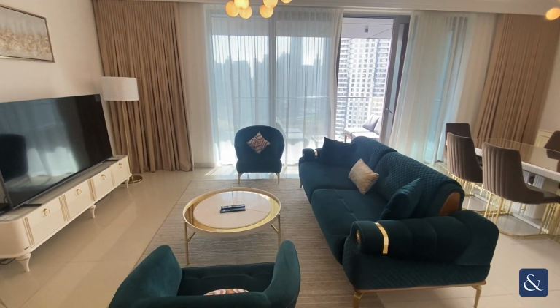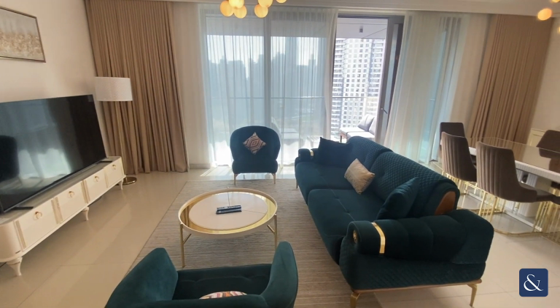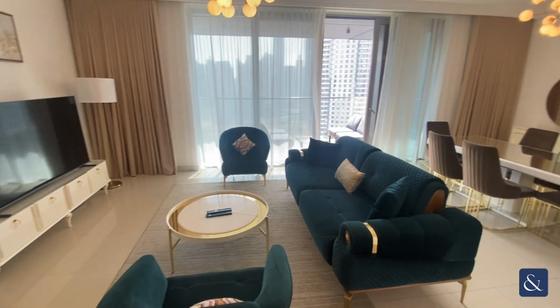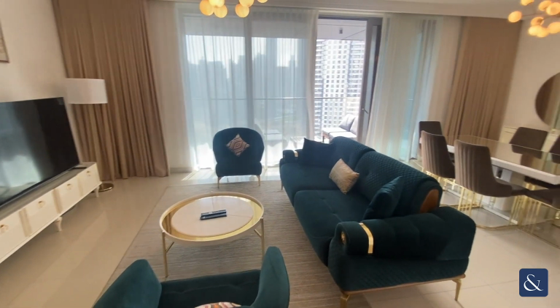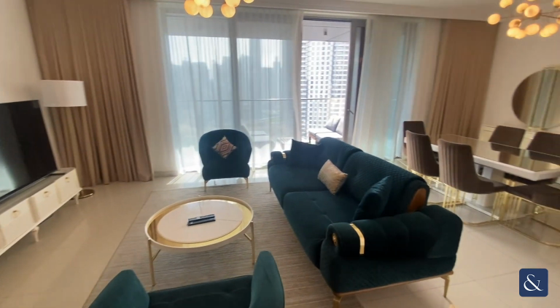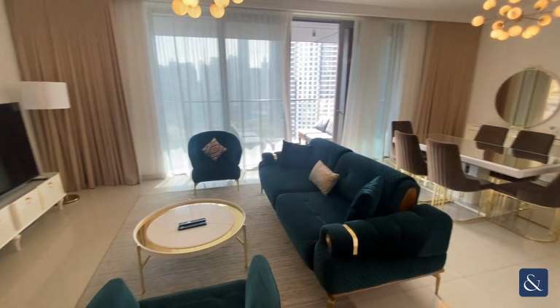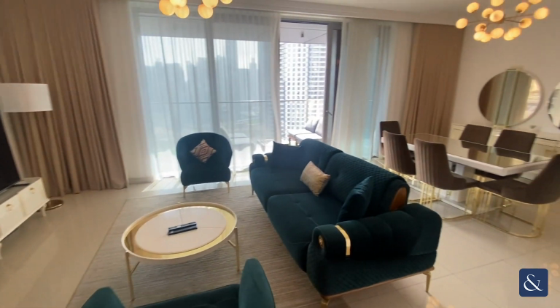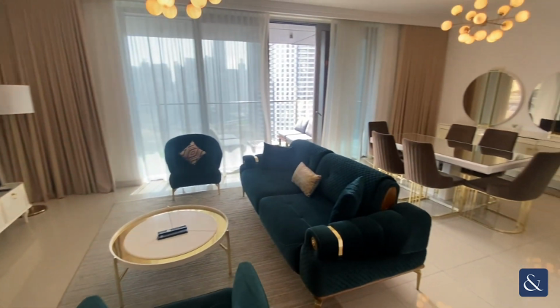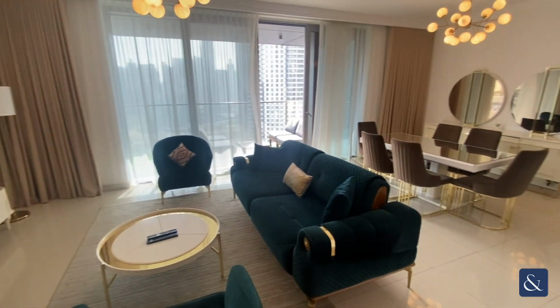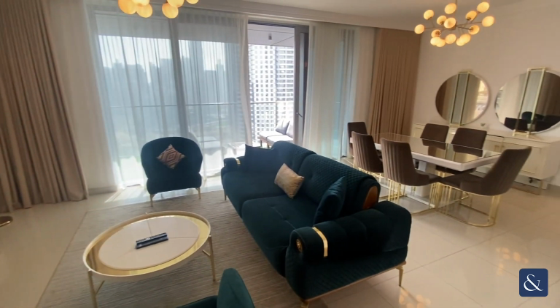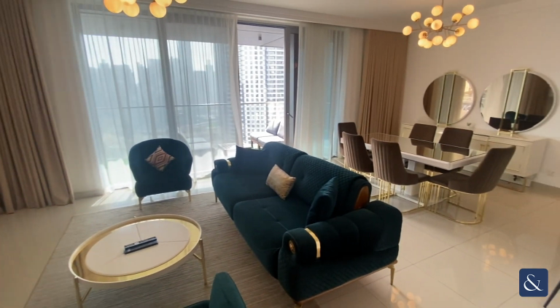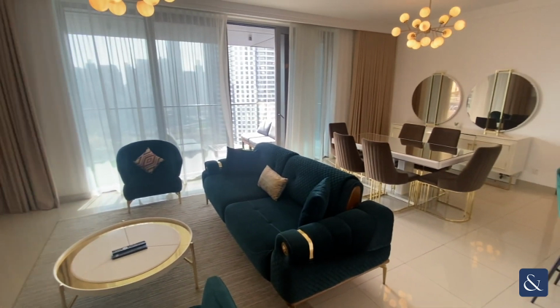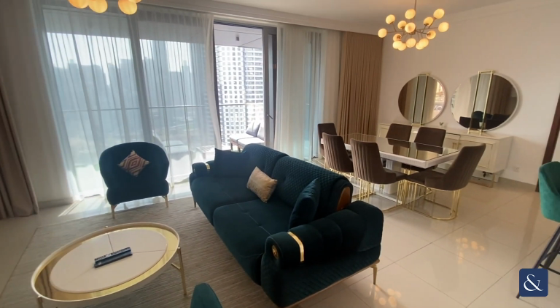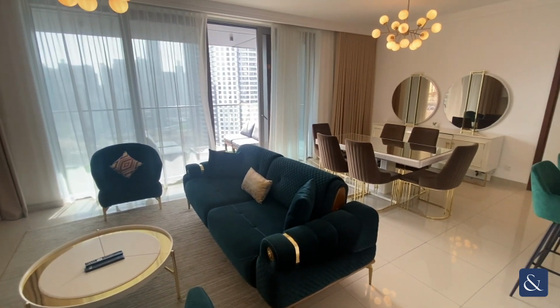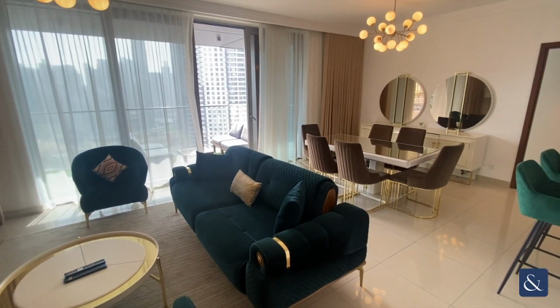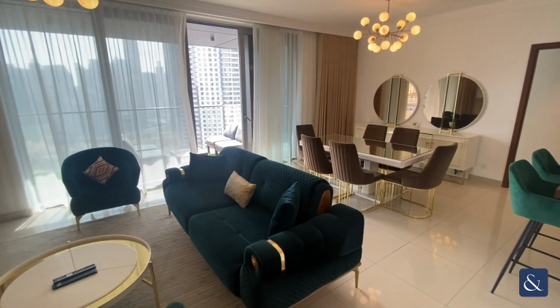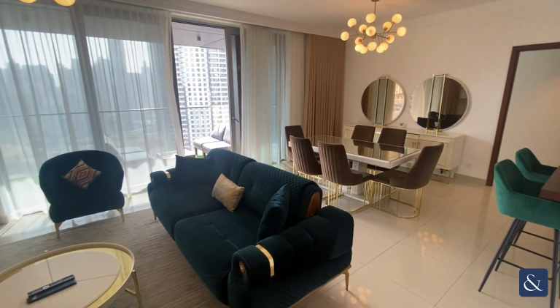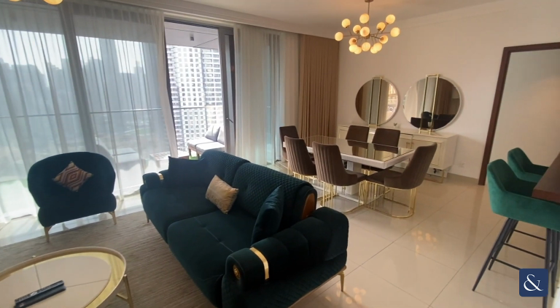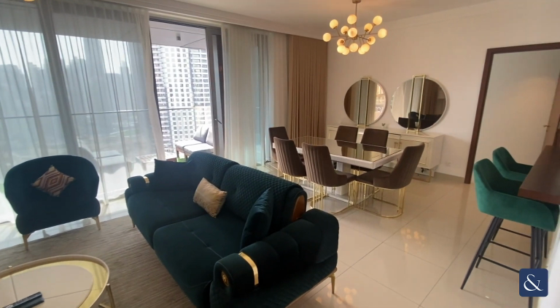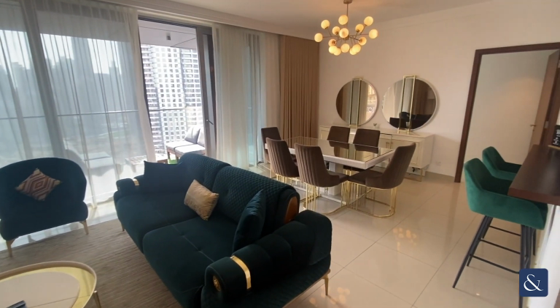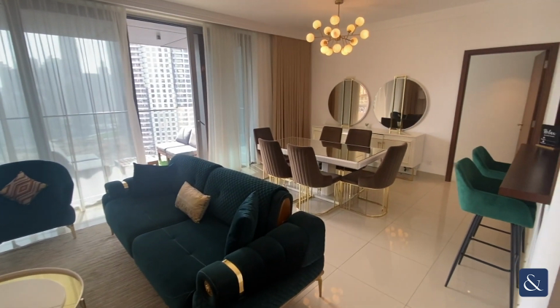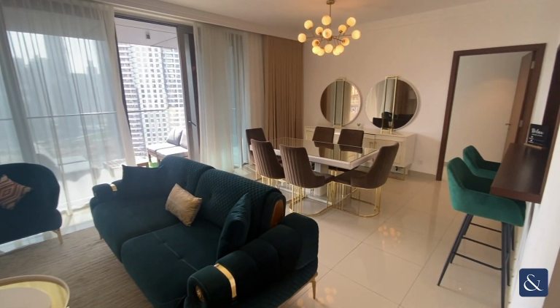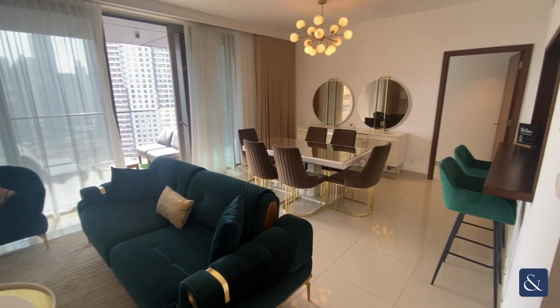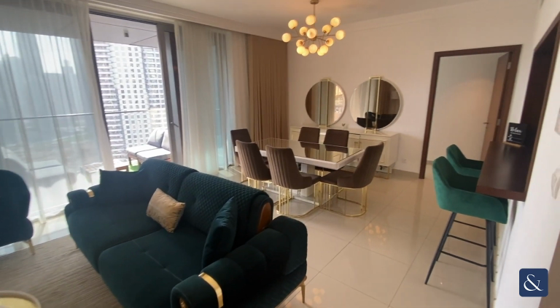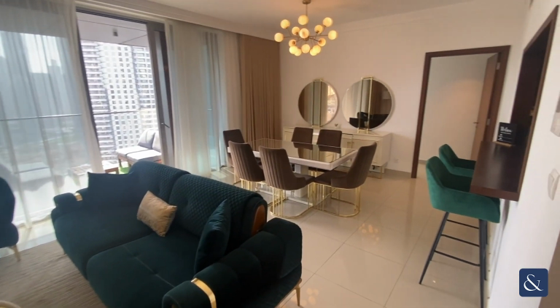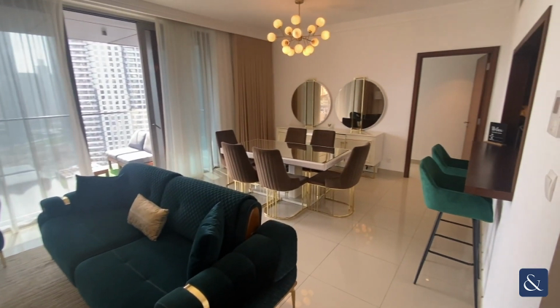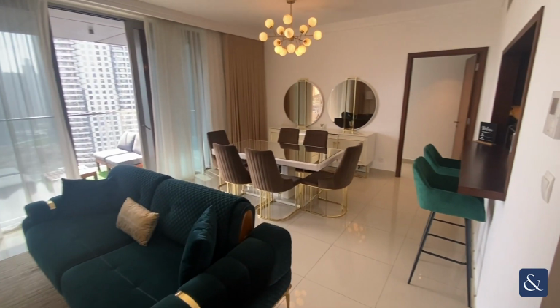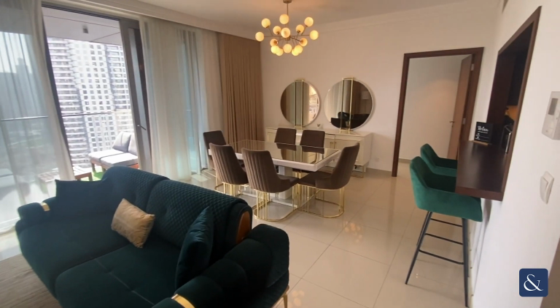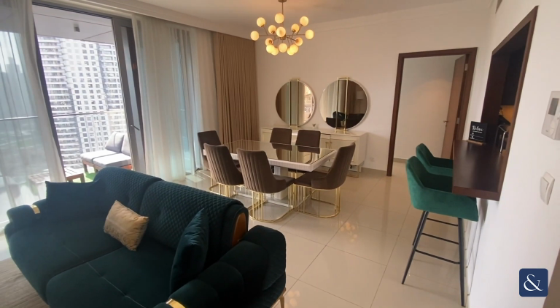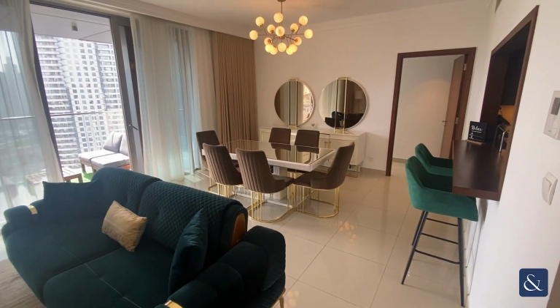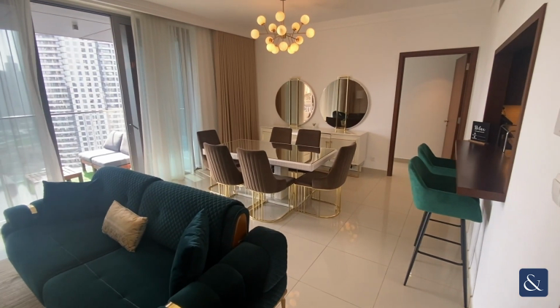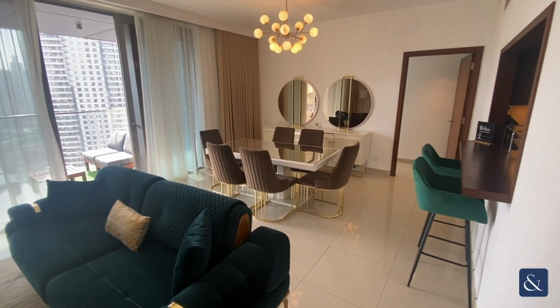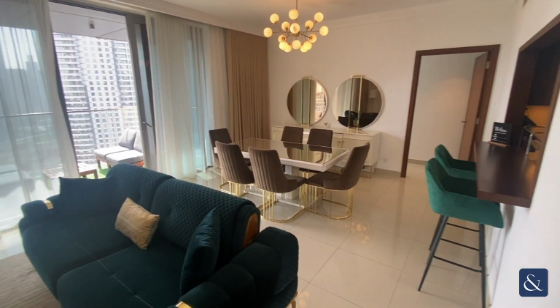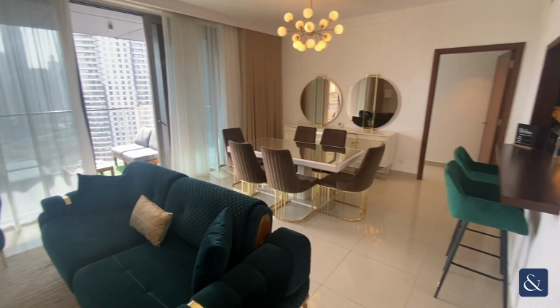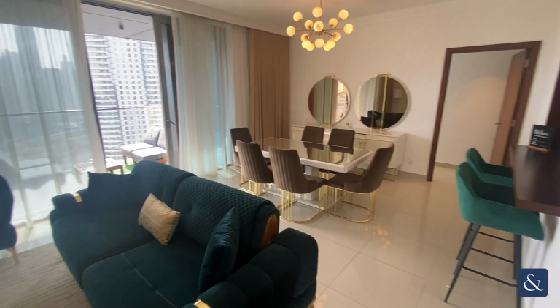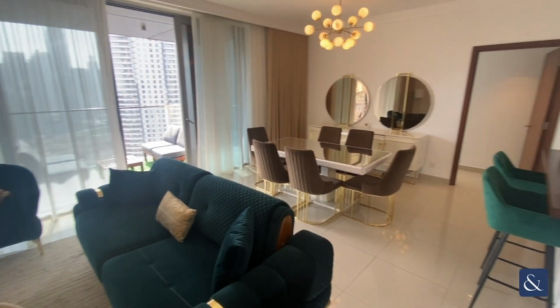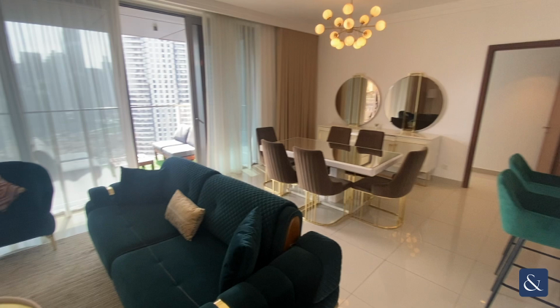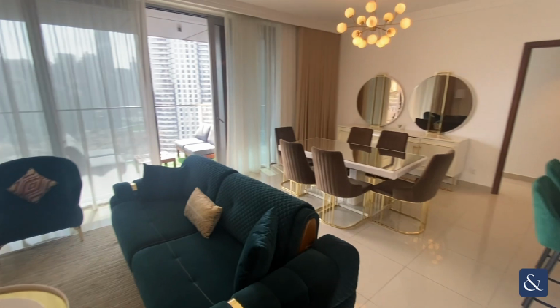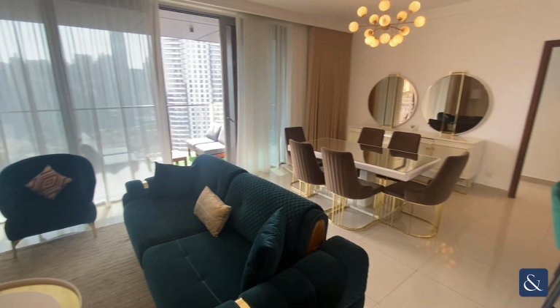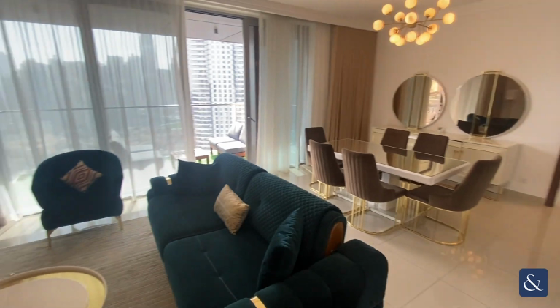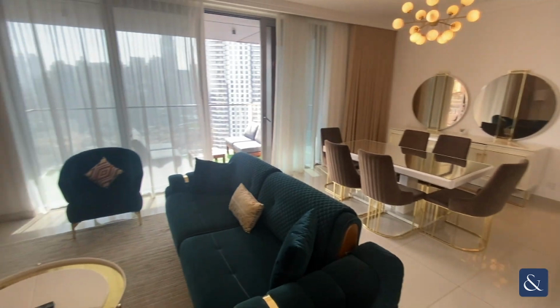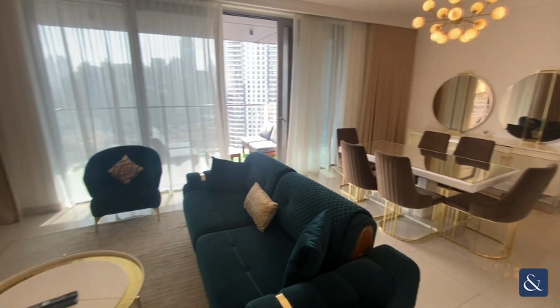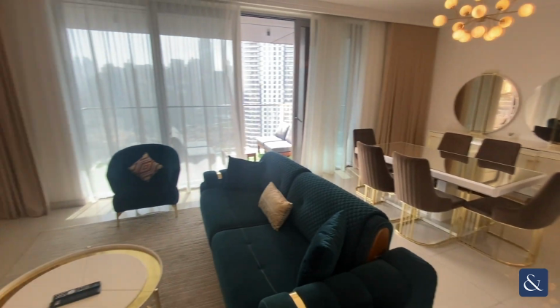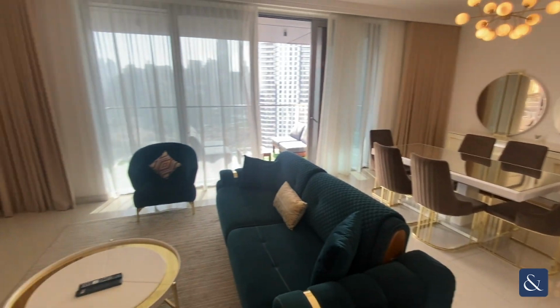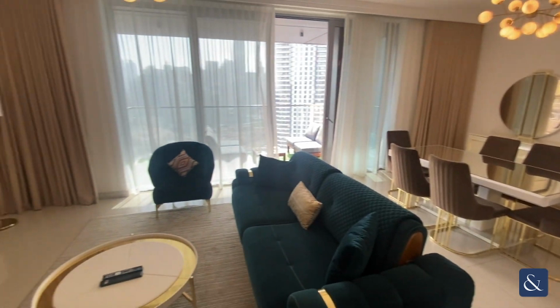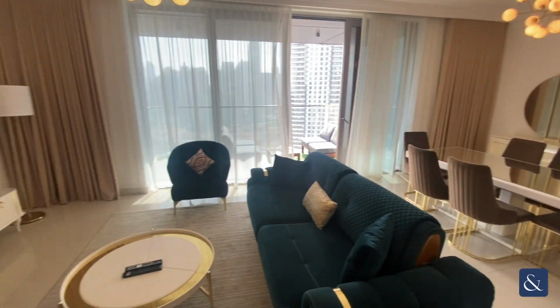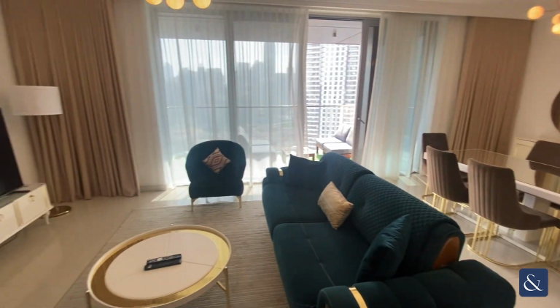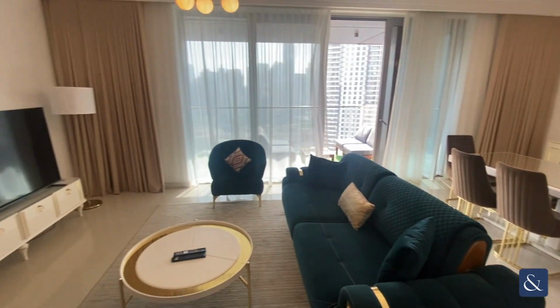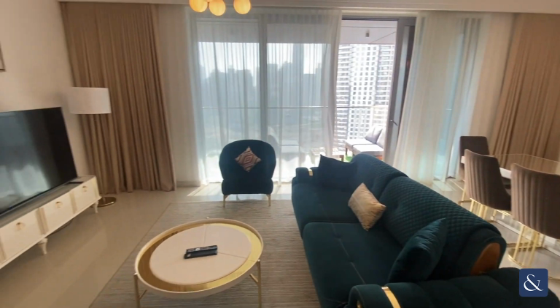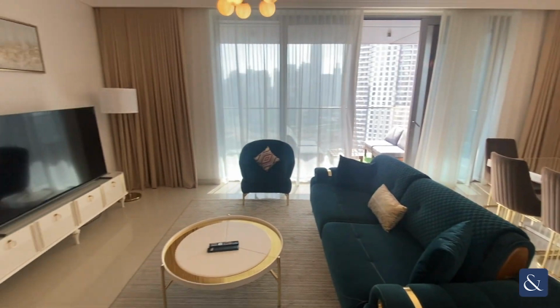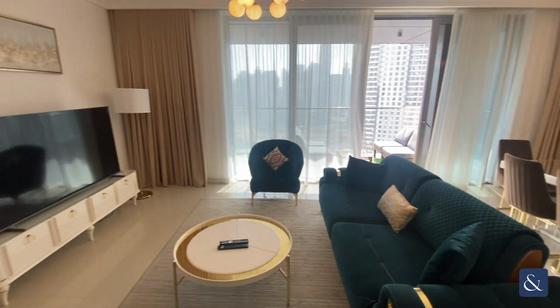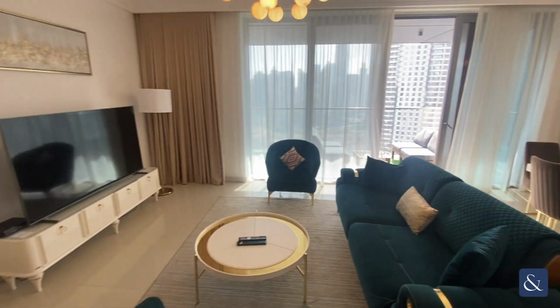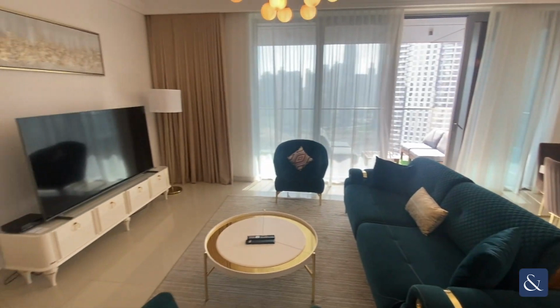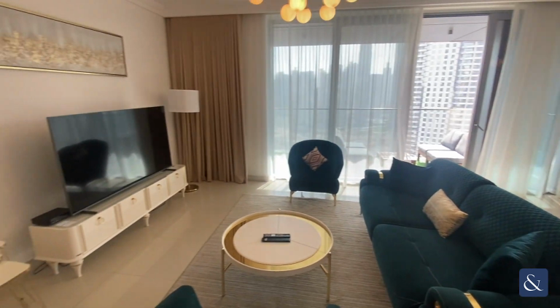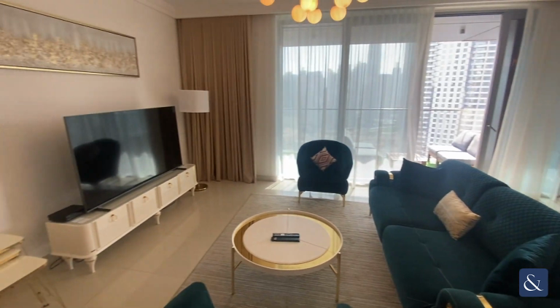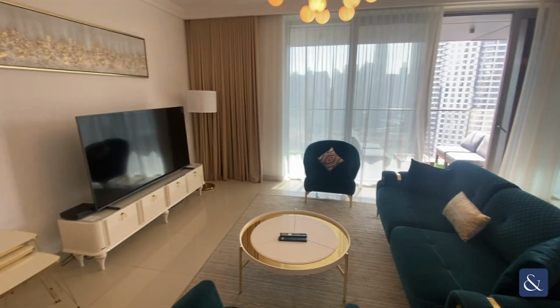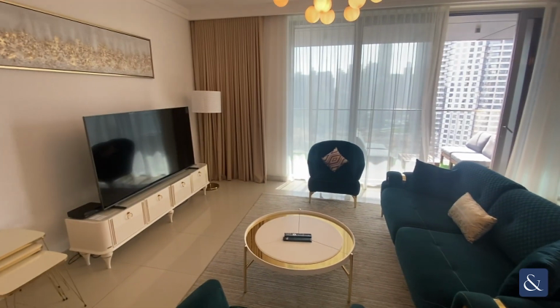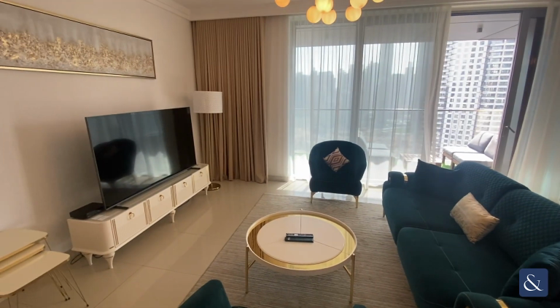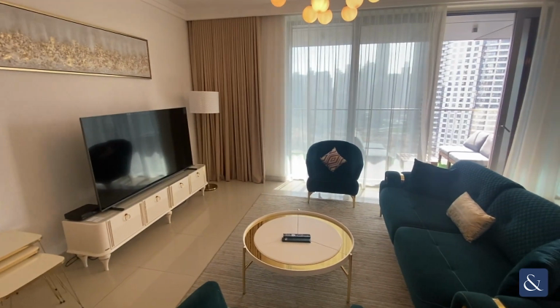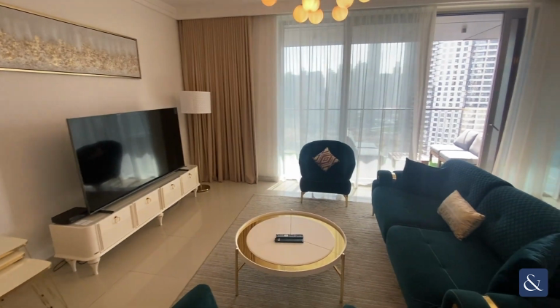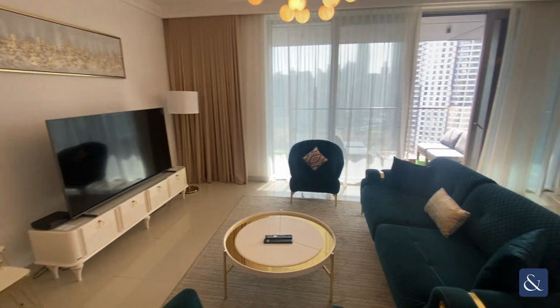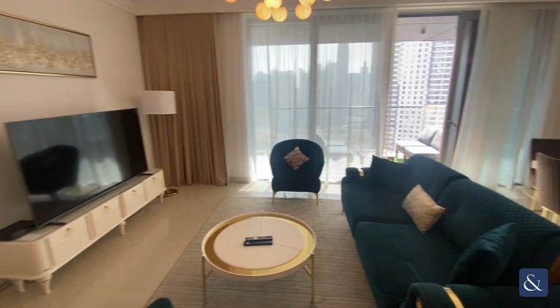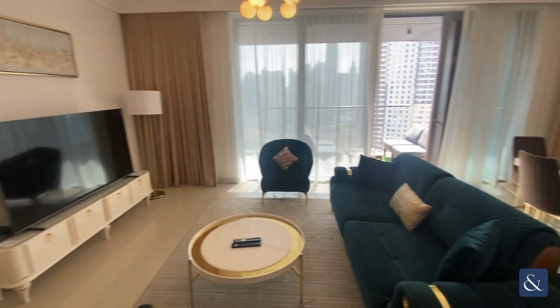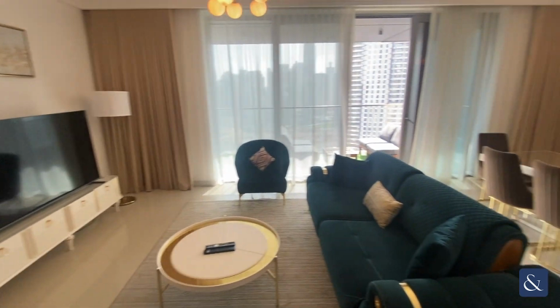Here we have the living and dining area, which as you can see is very spacious.